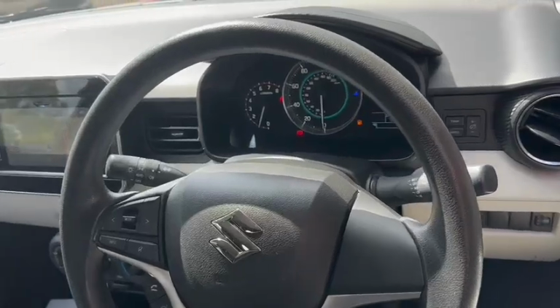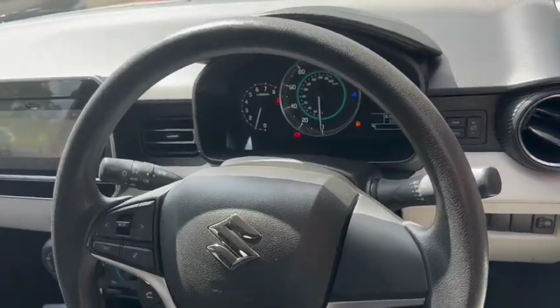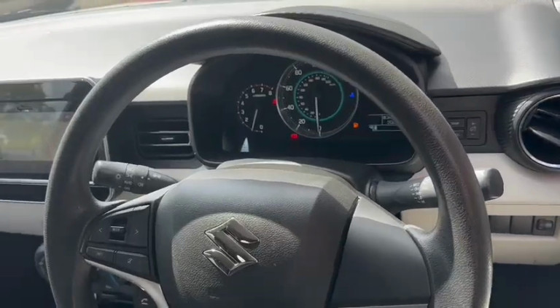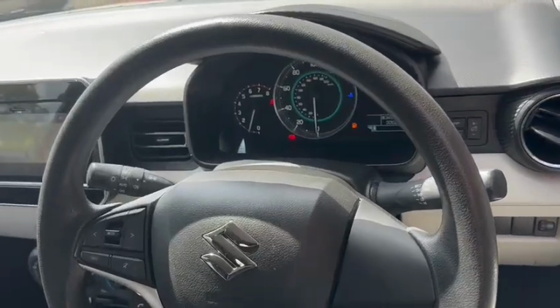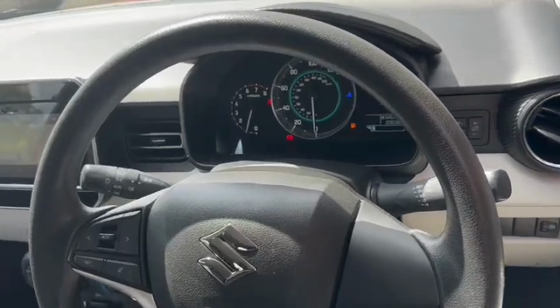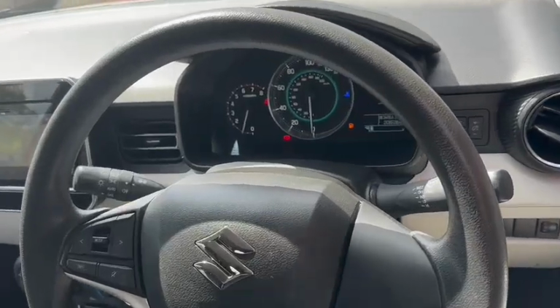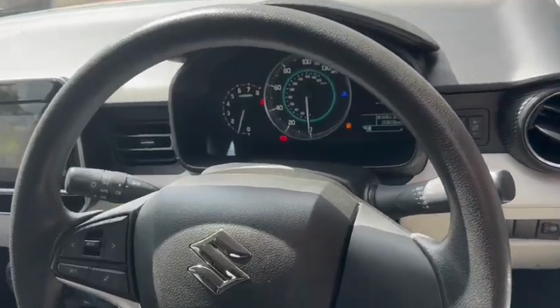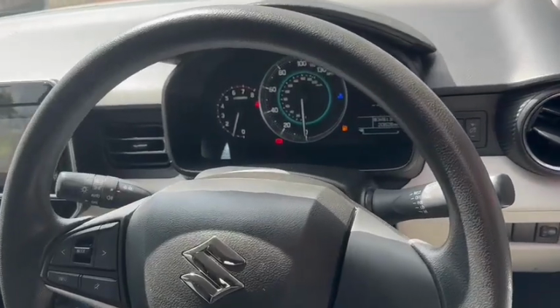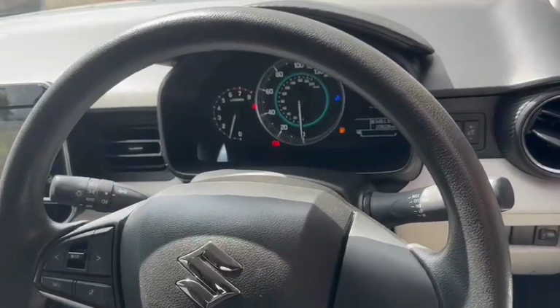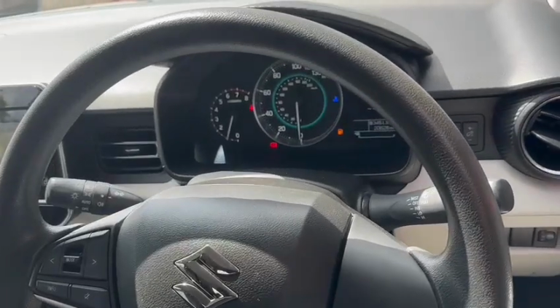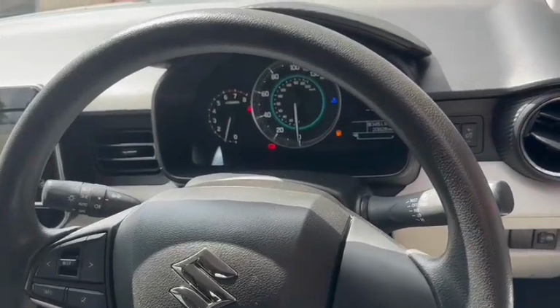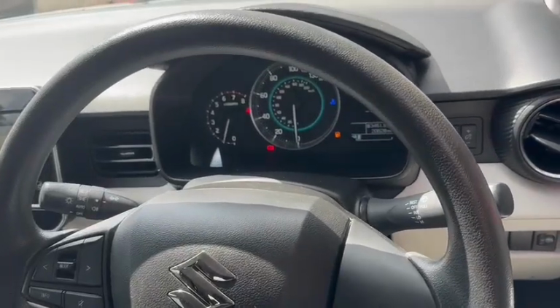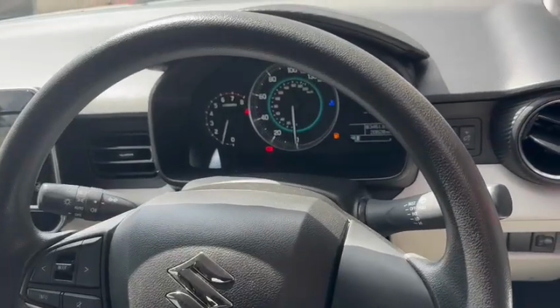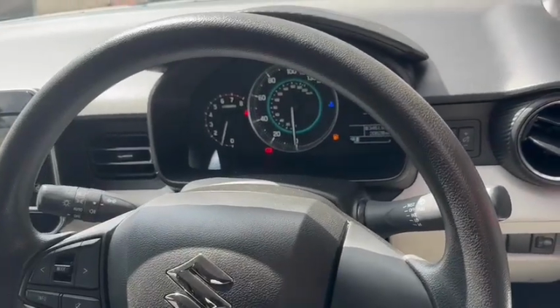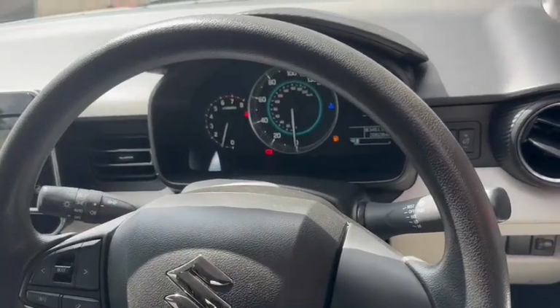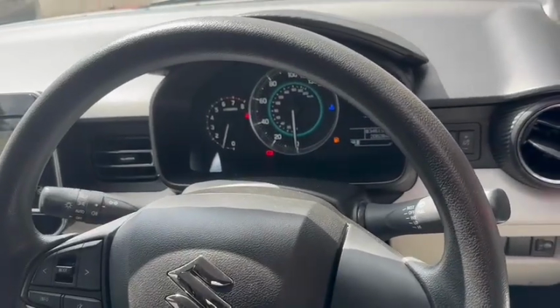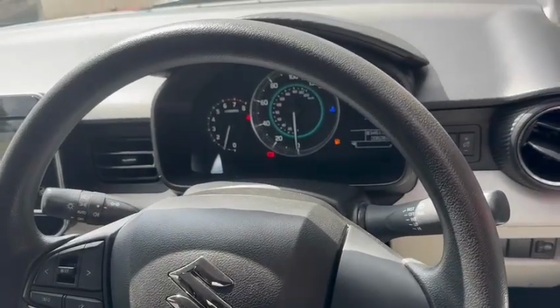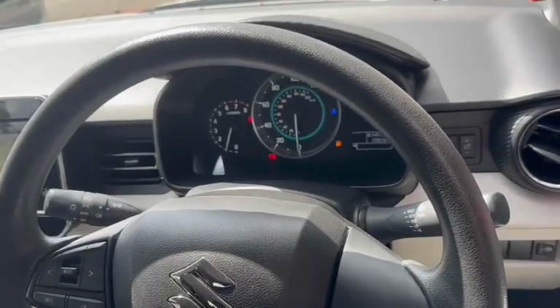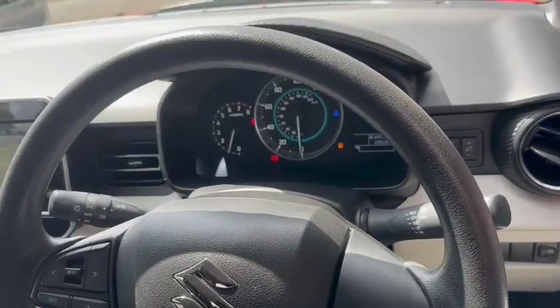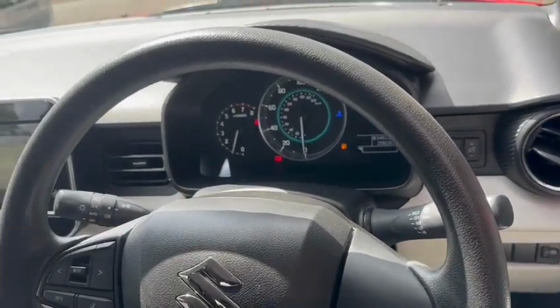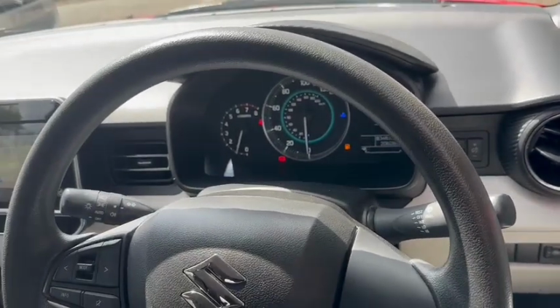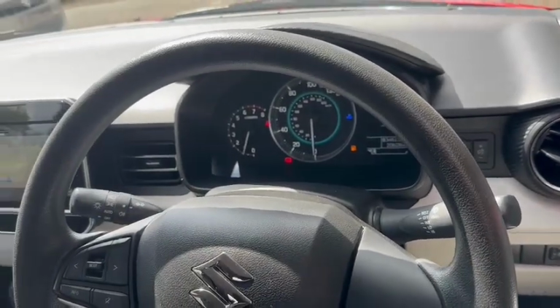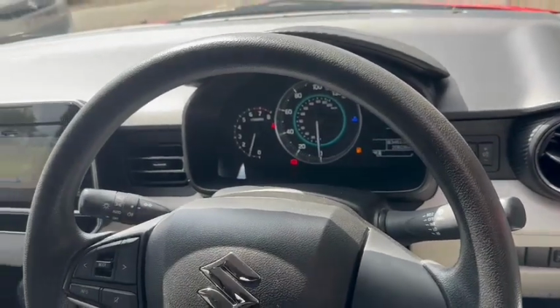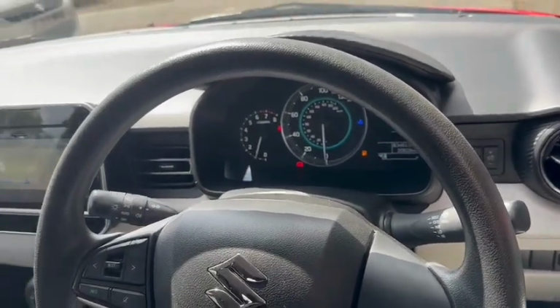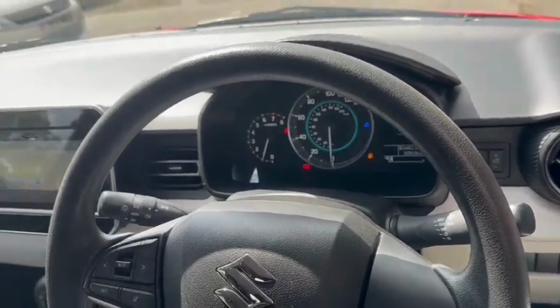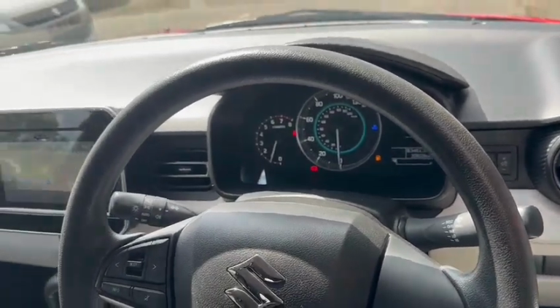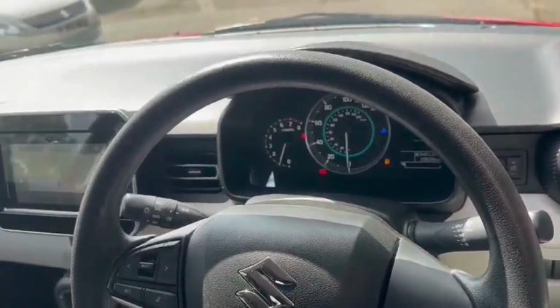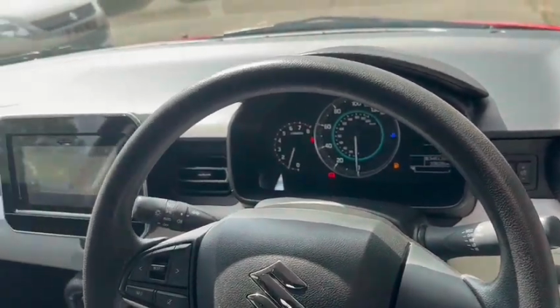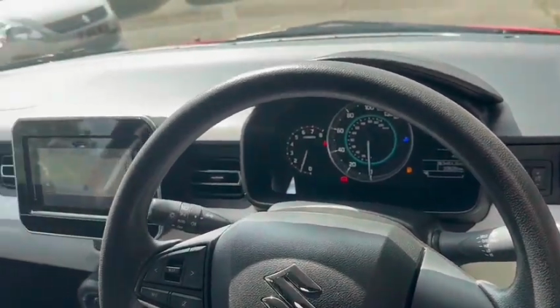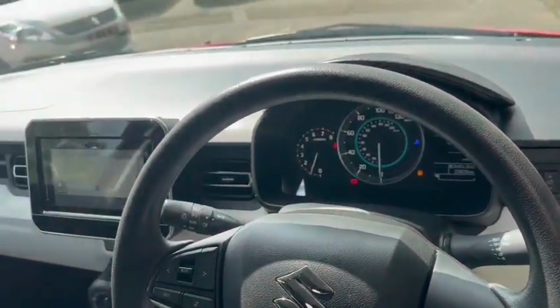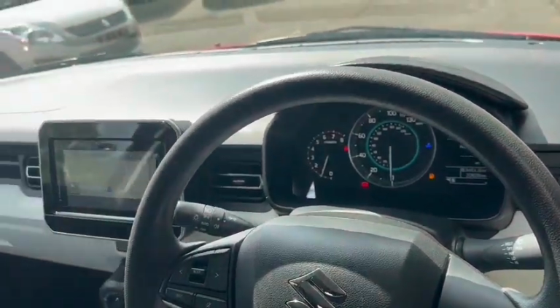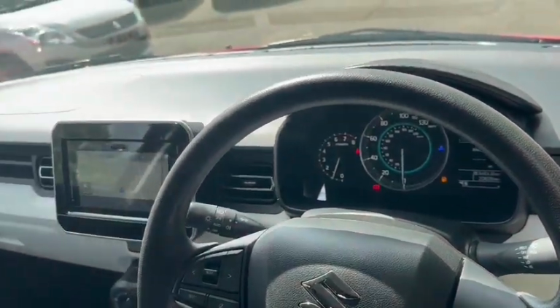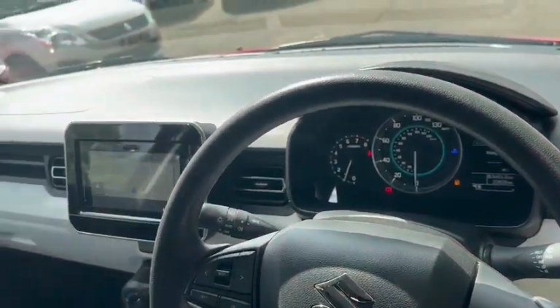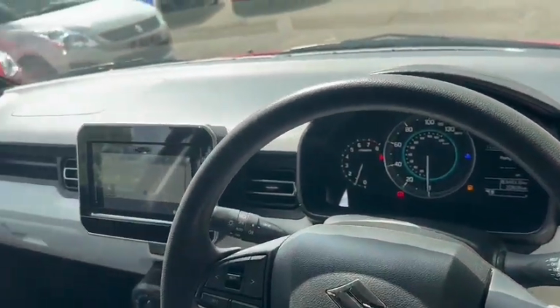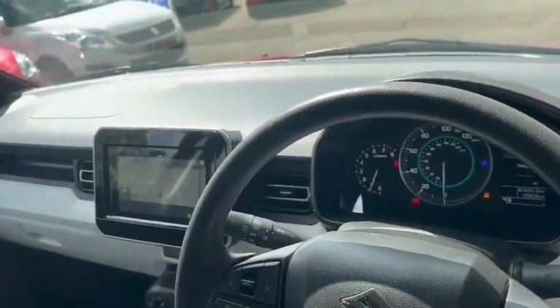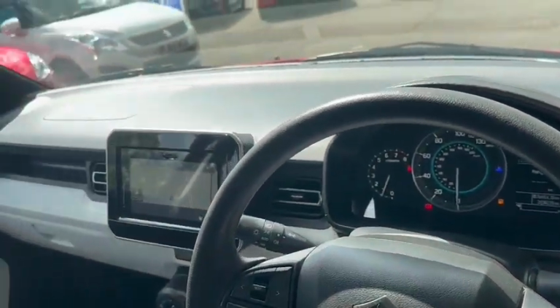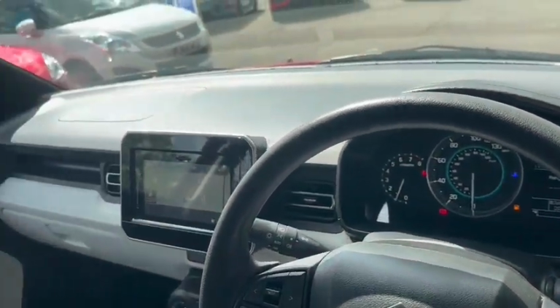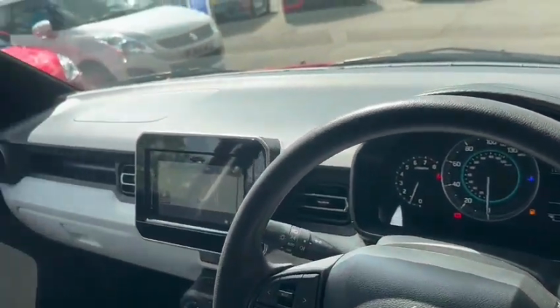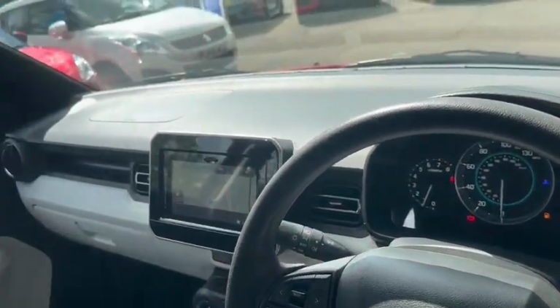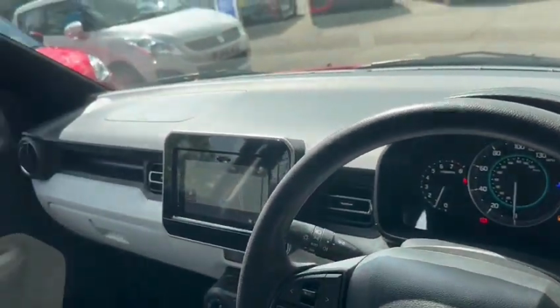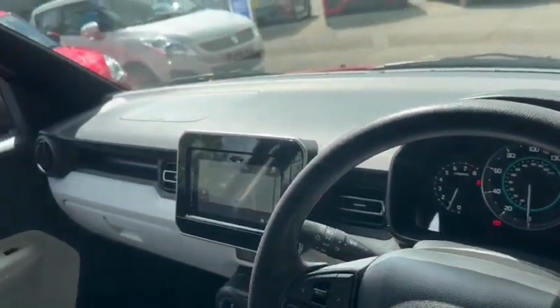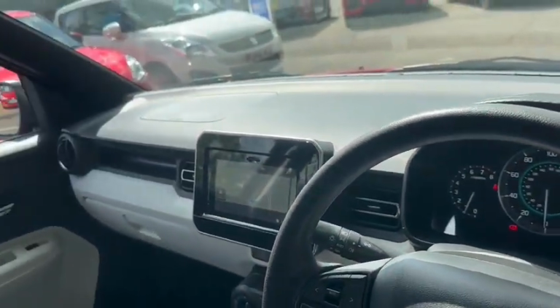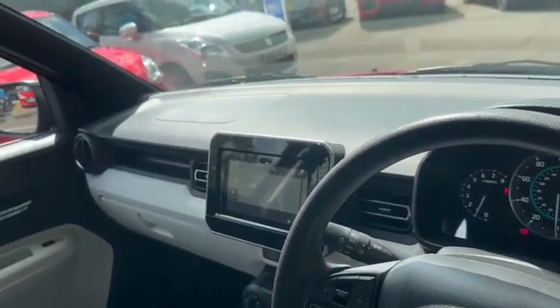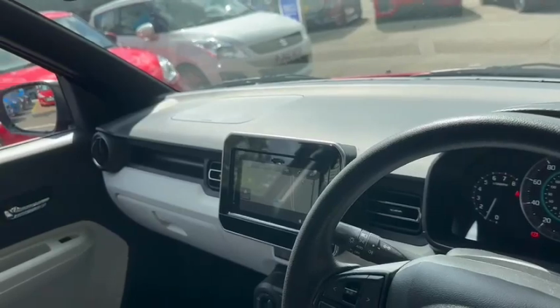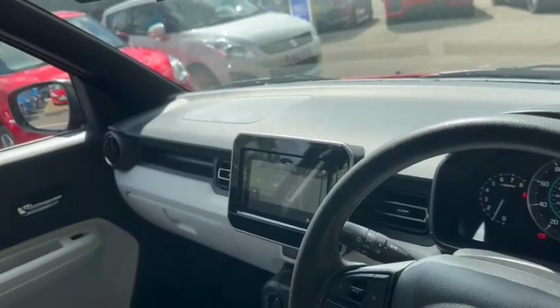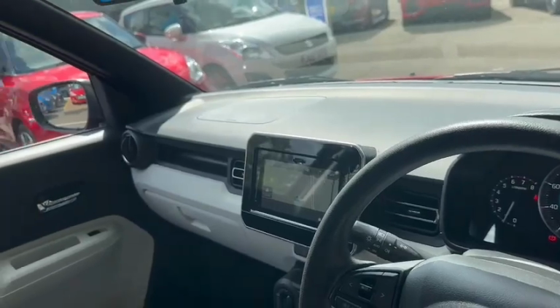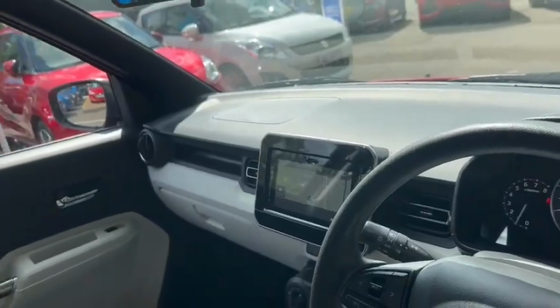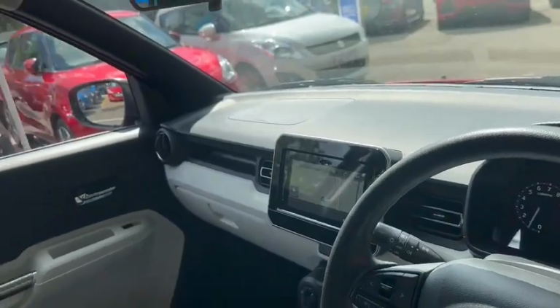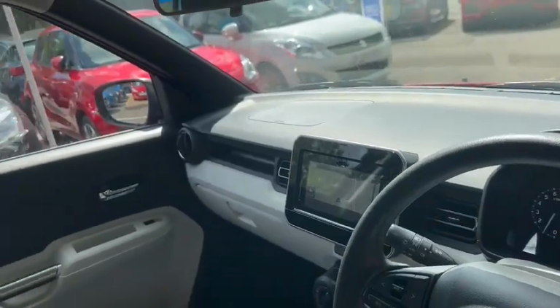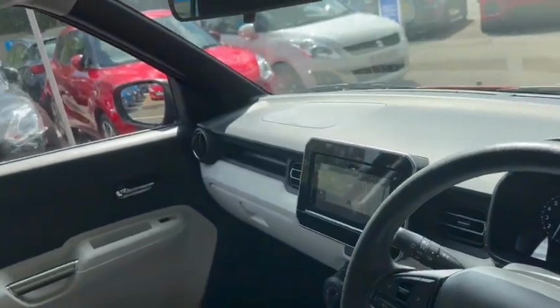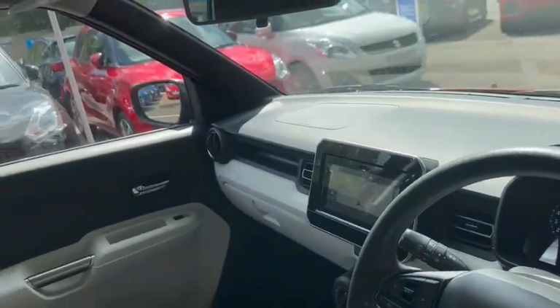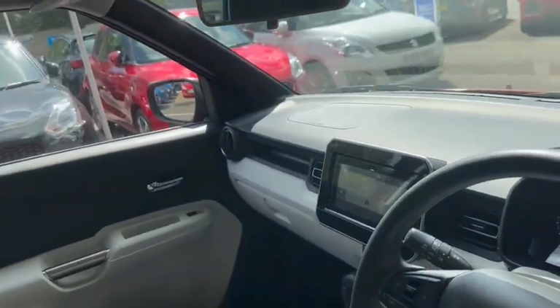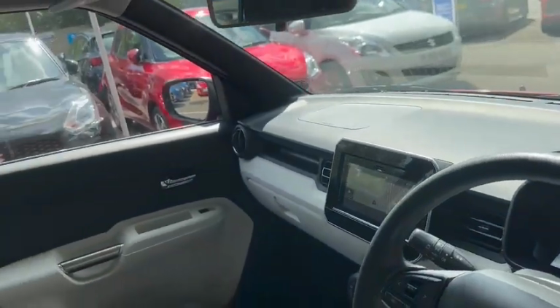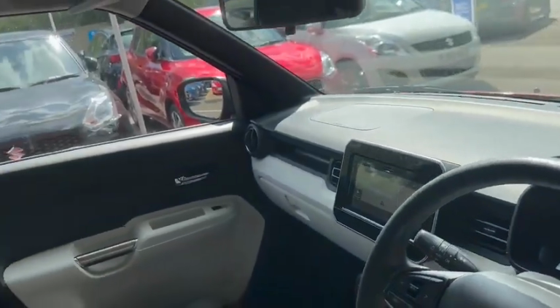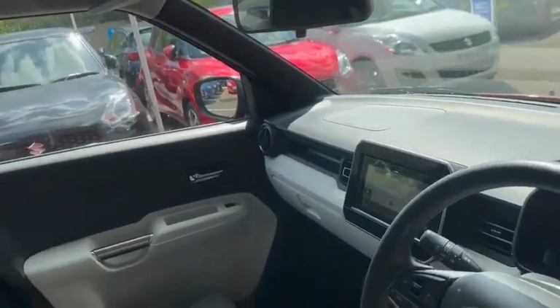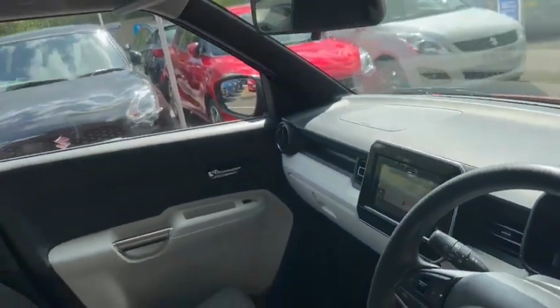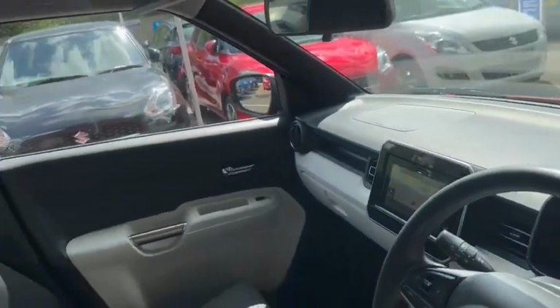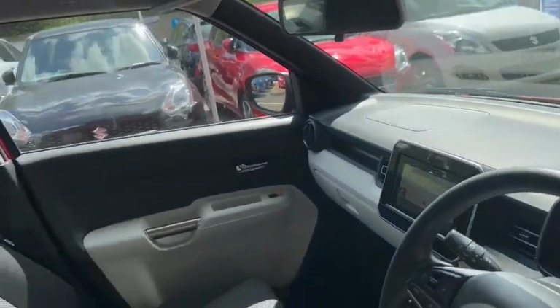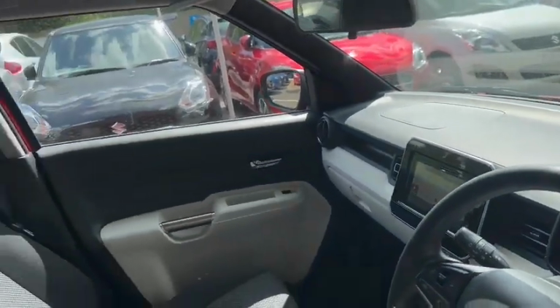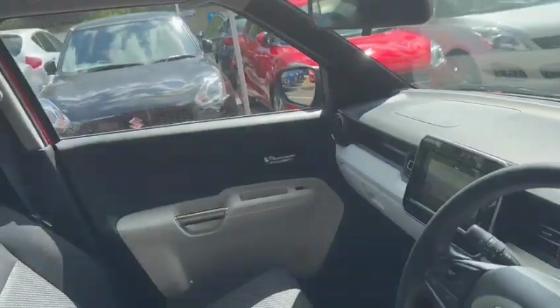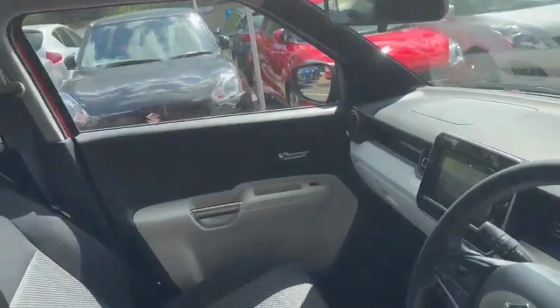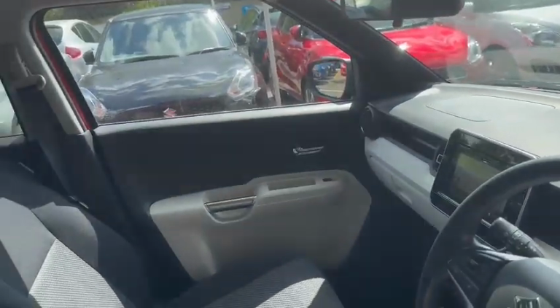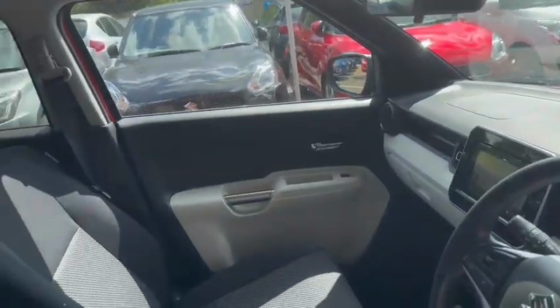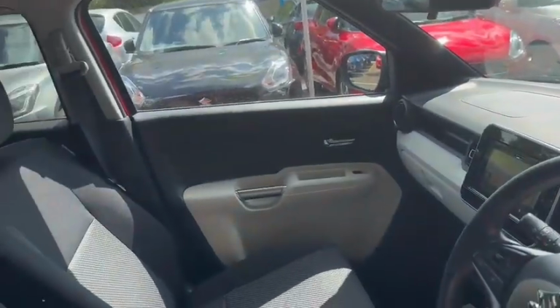This car has only done 20 and a half thousand miles, which is really good low mileage for a 2018 car.